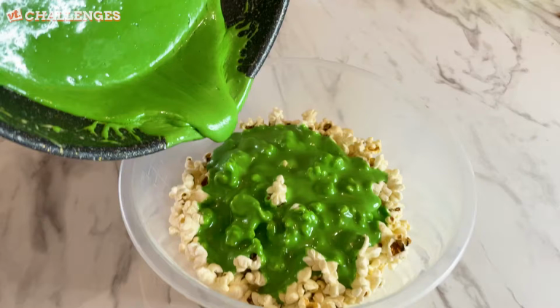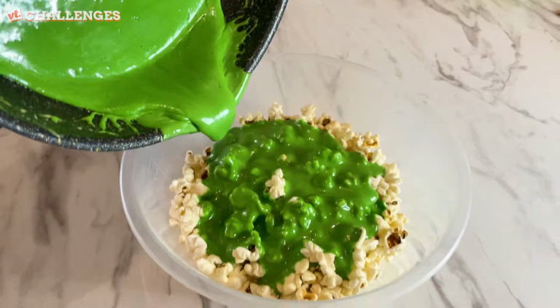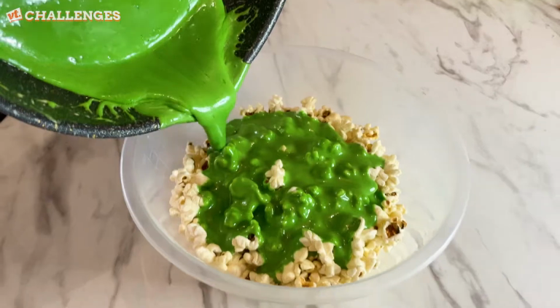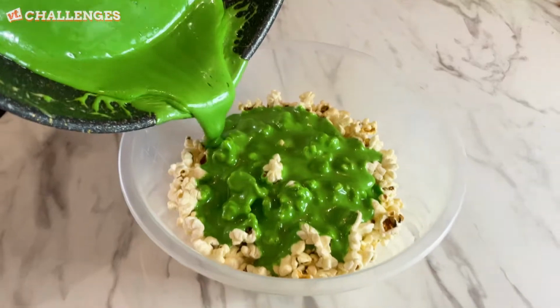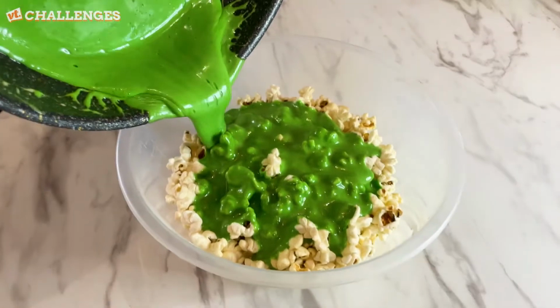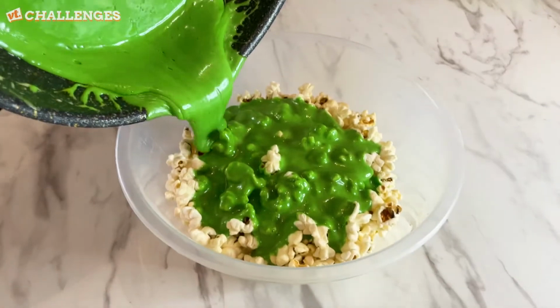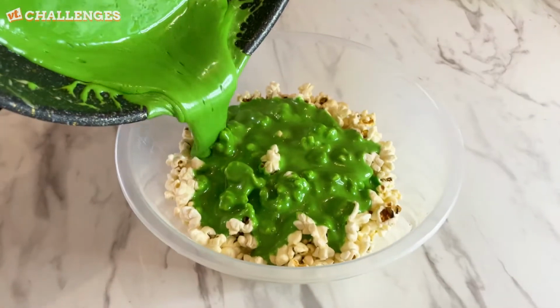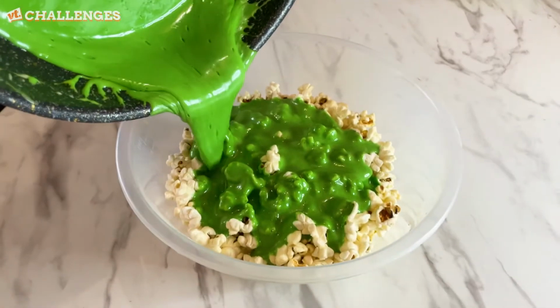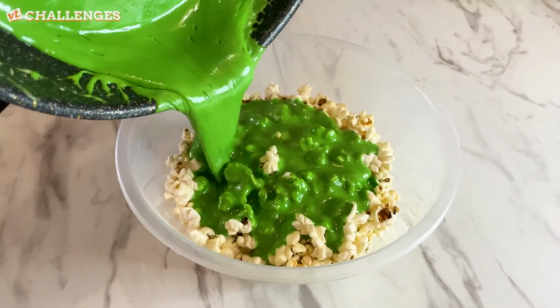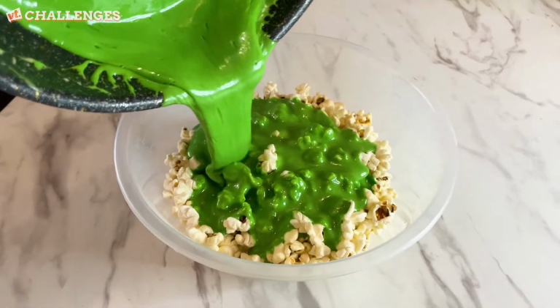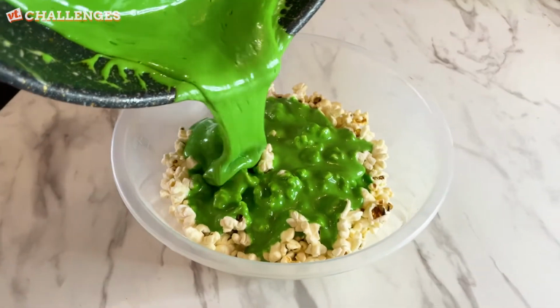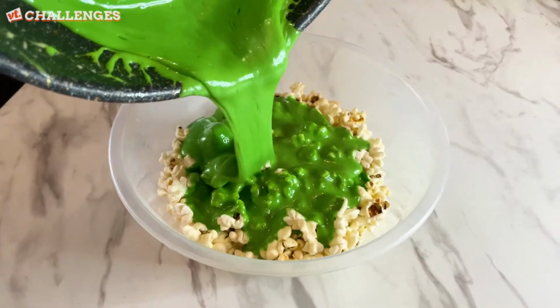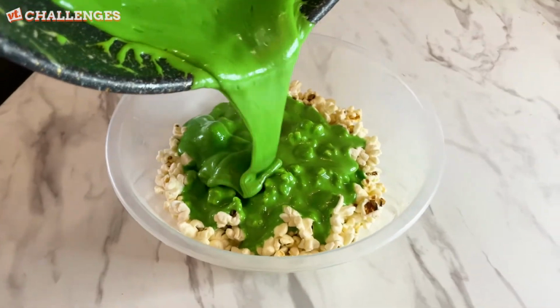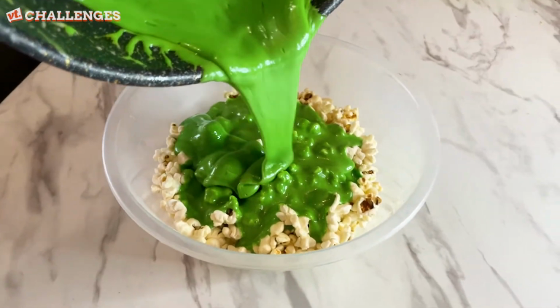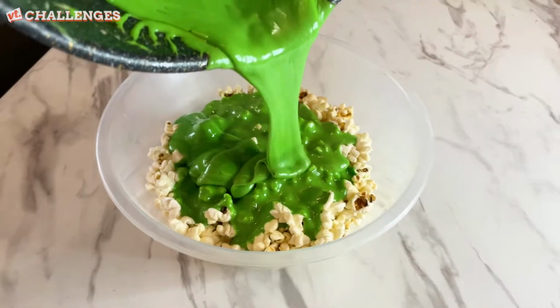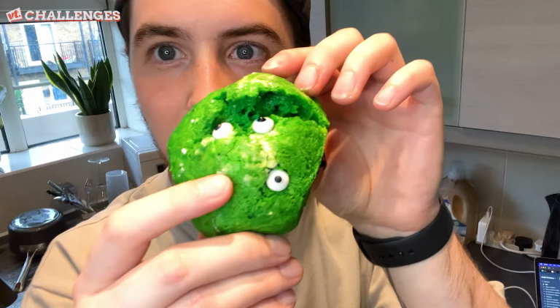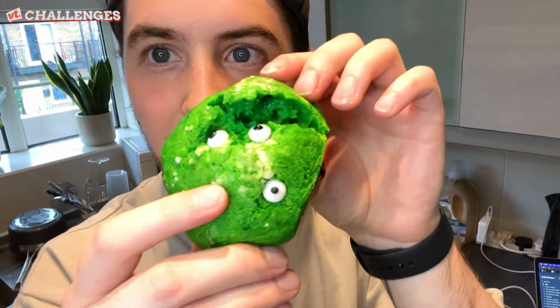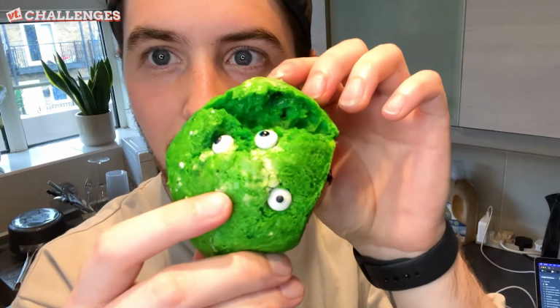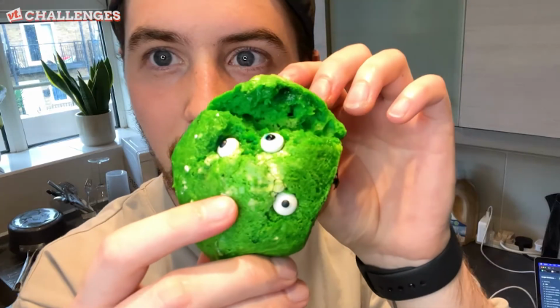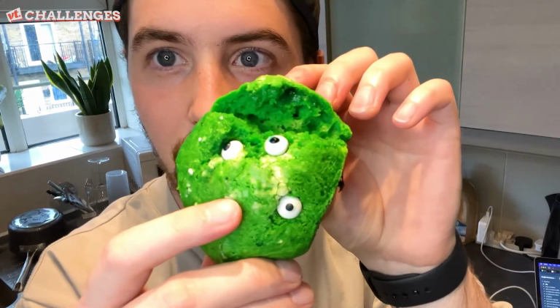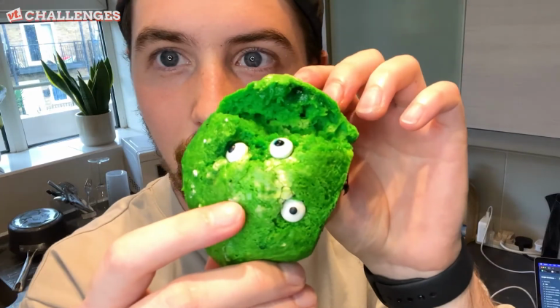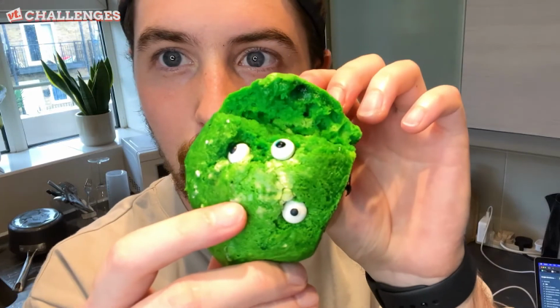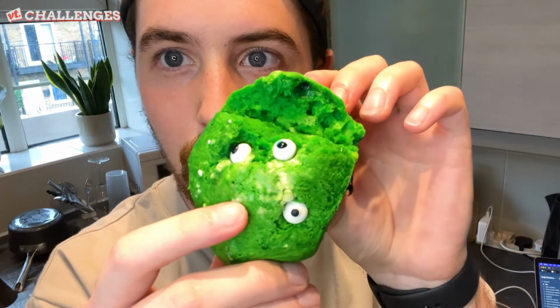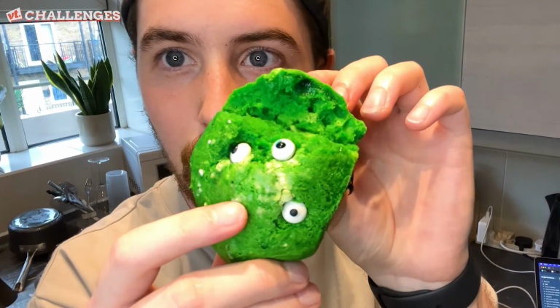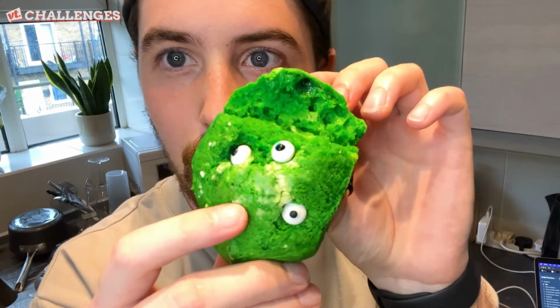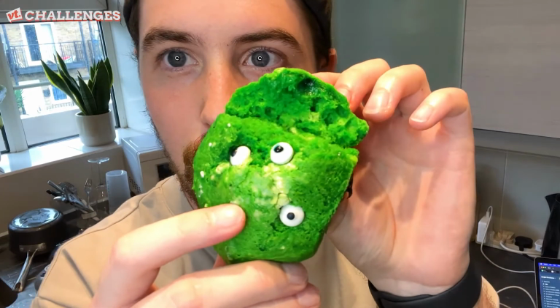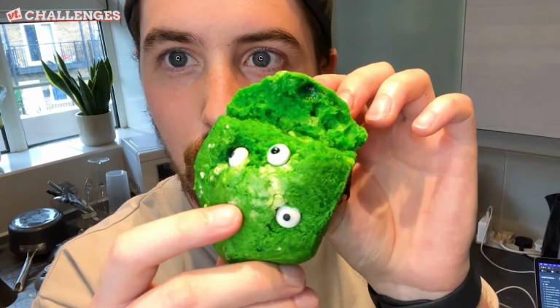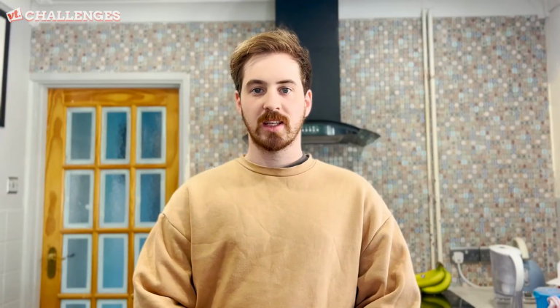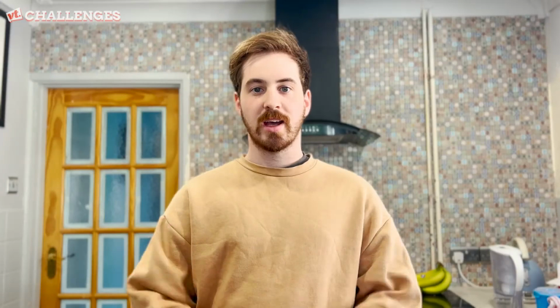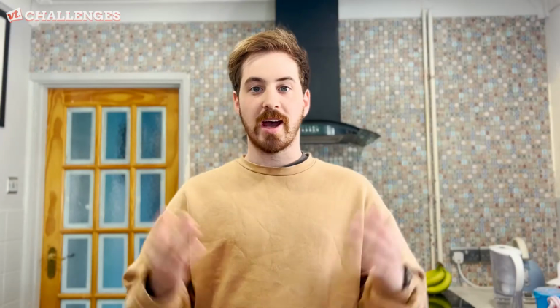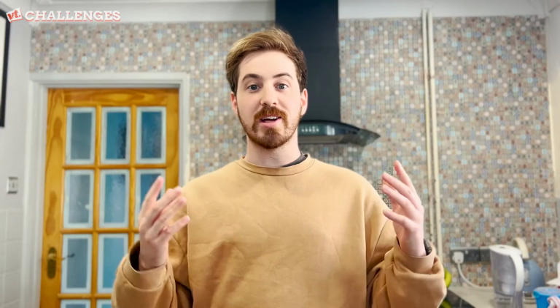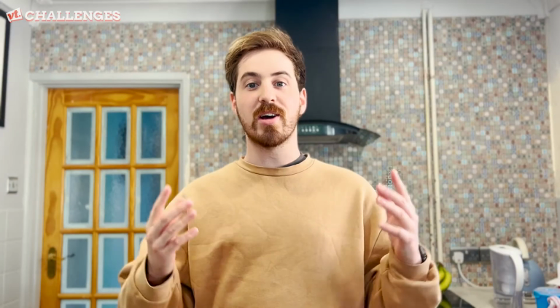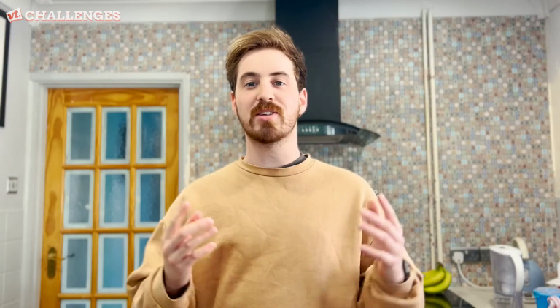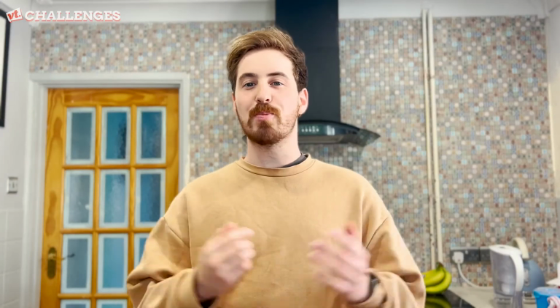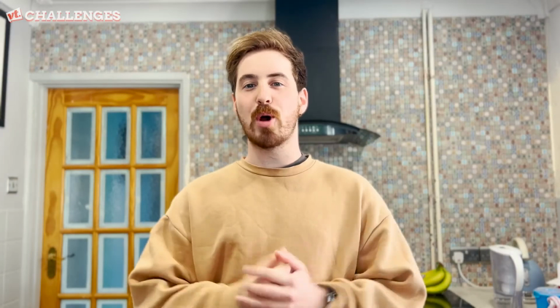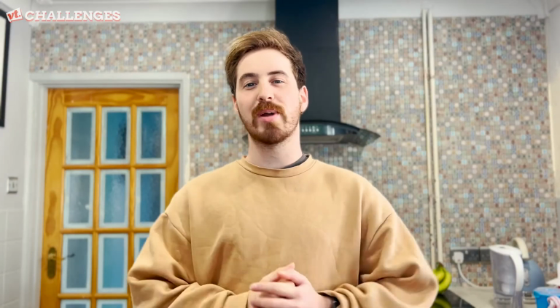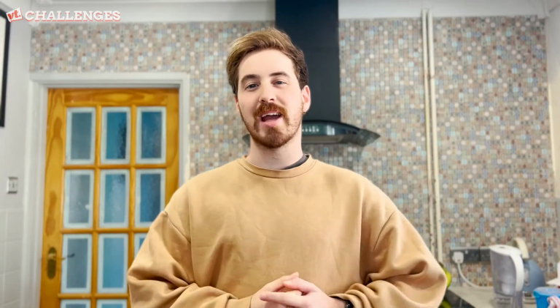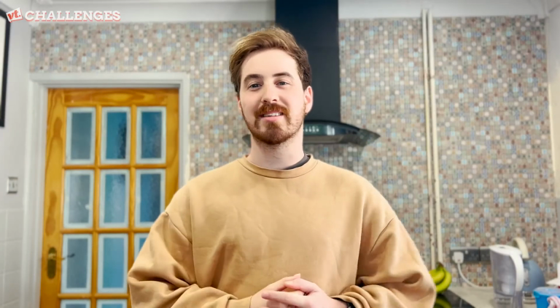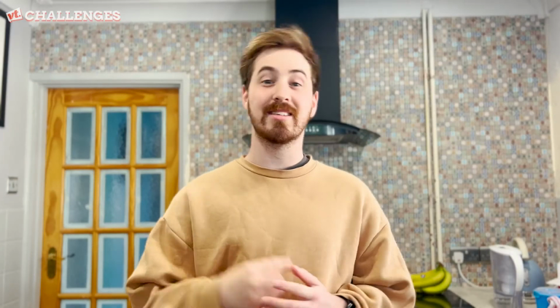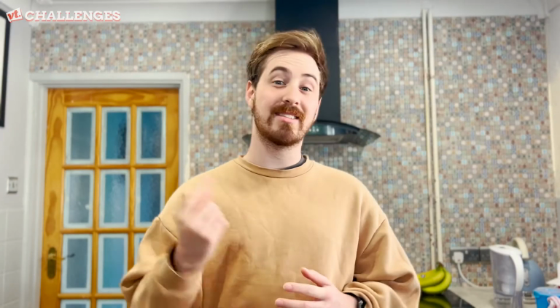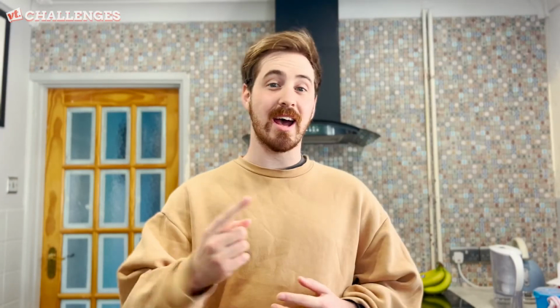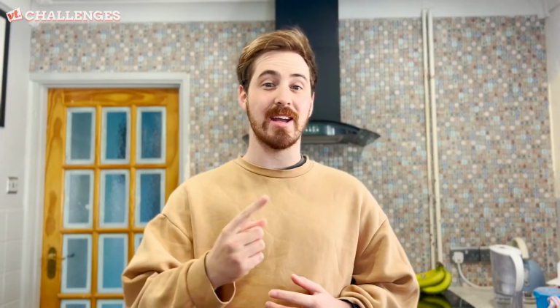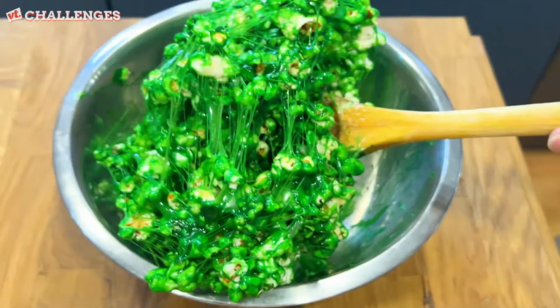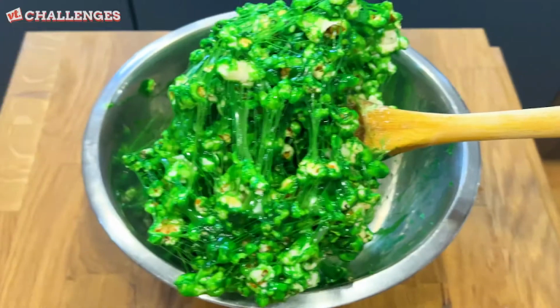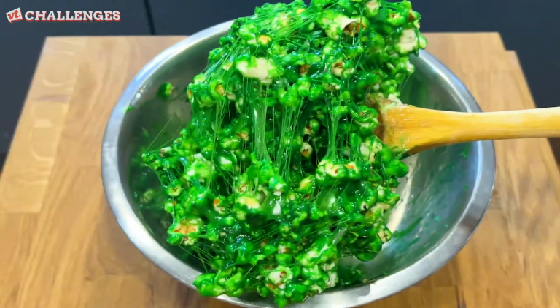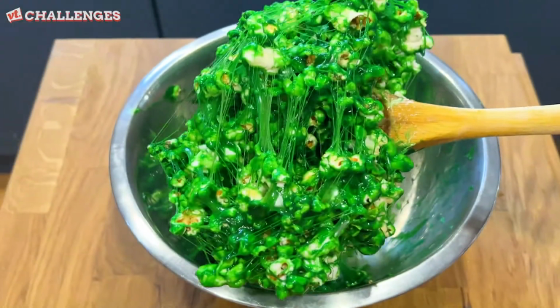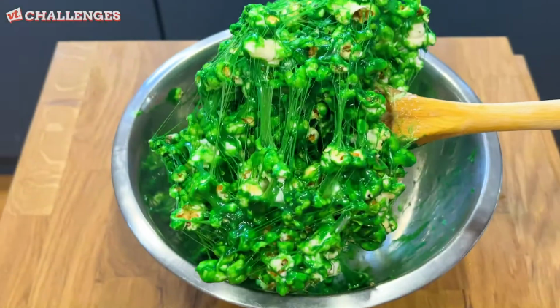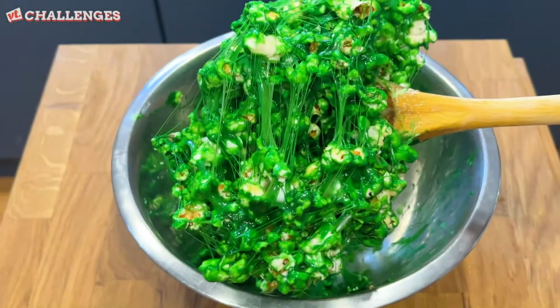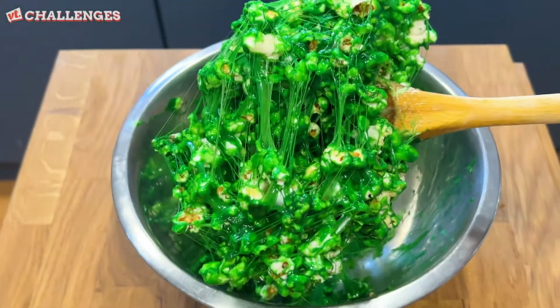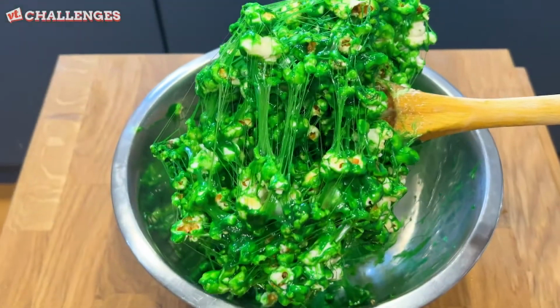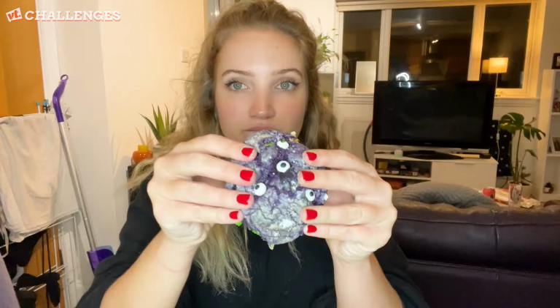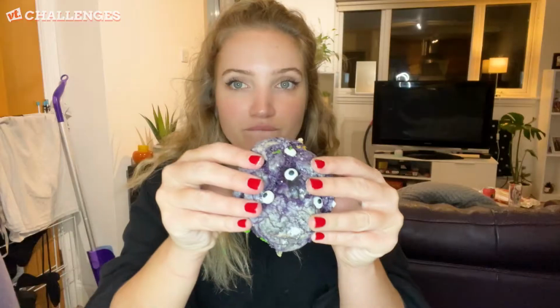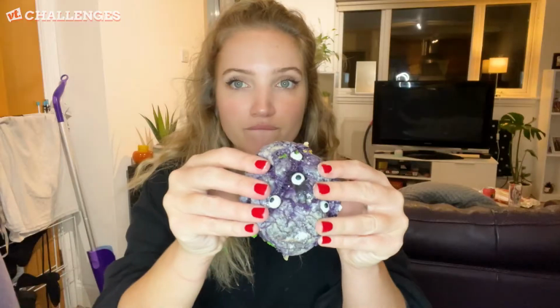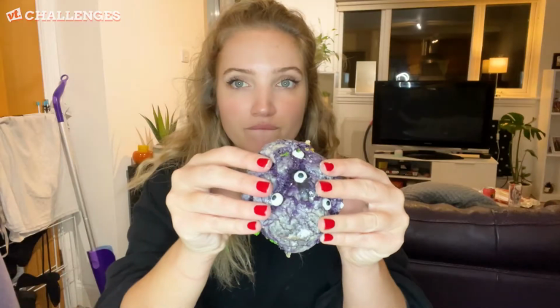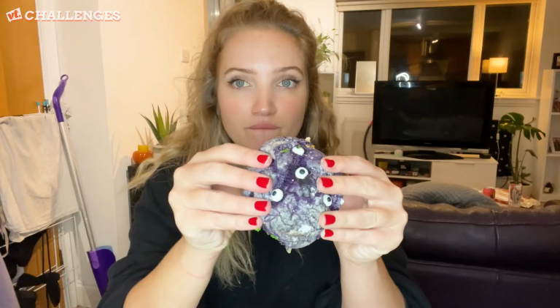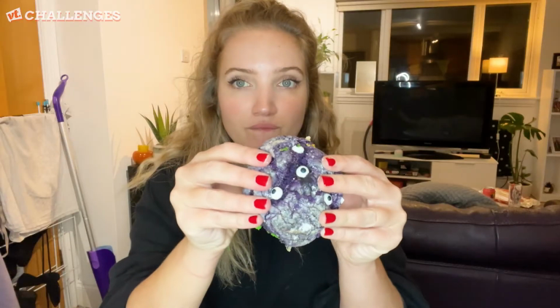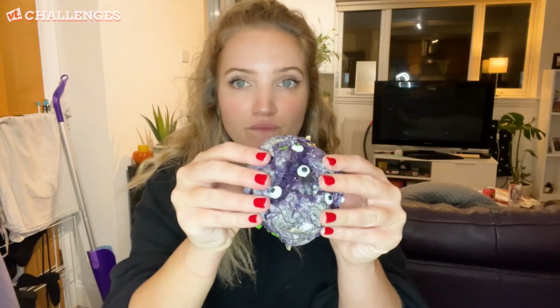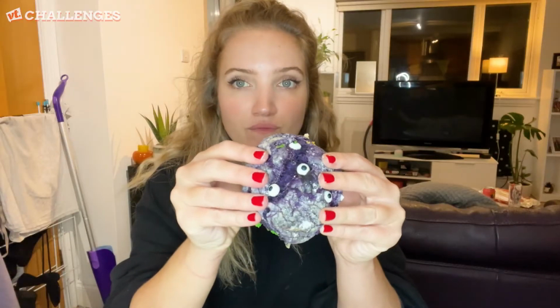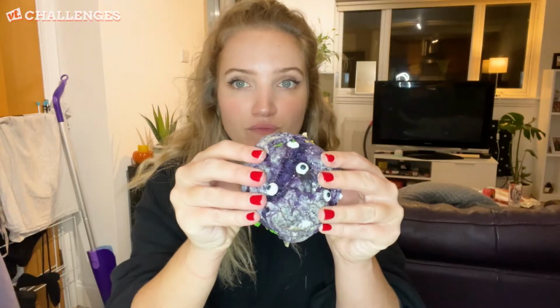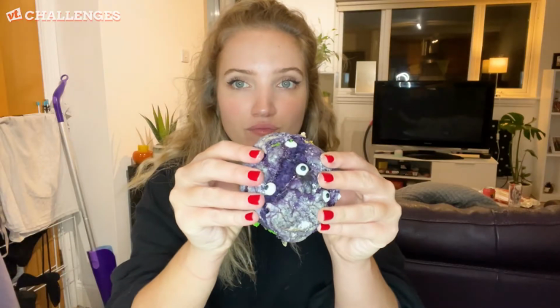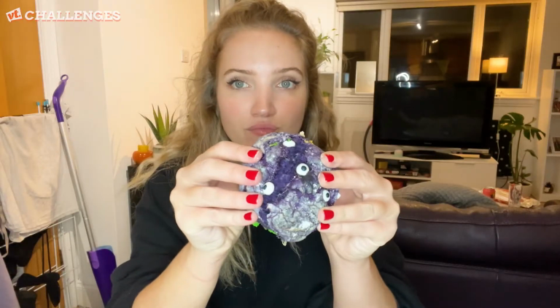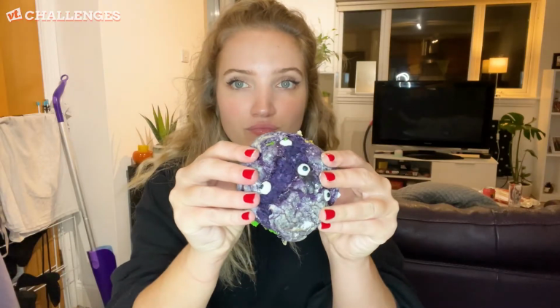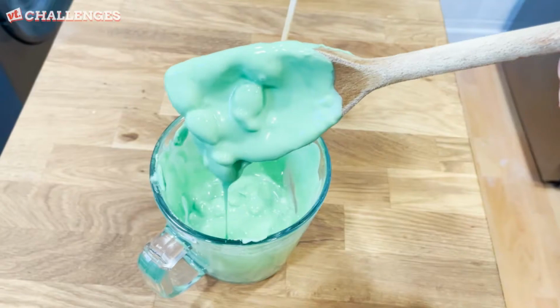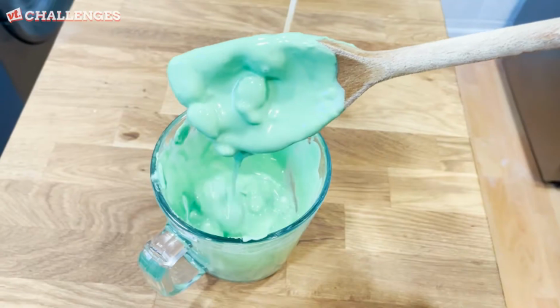Hey guys, I'm Bobby and today I'm going to be trying some spooky food hacks.